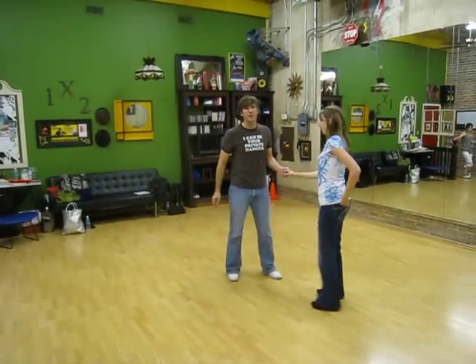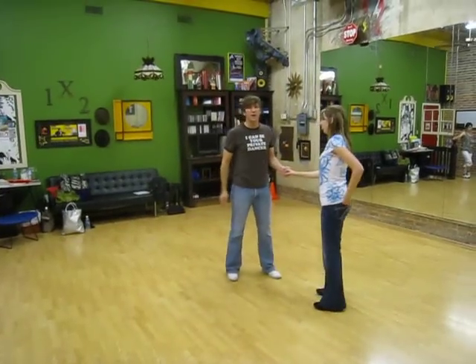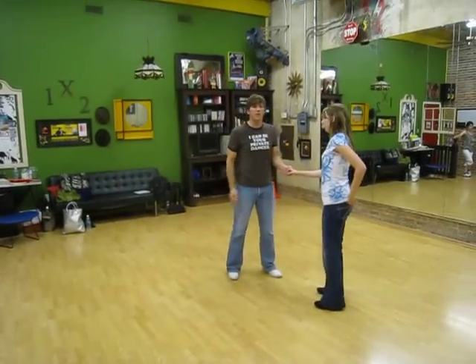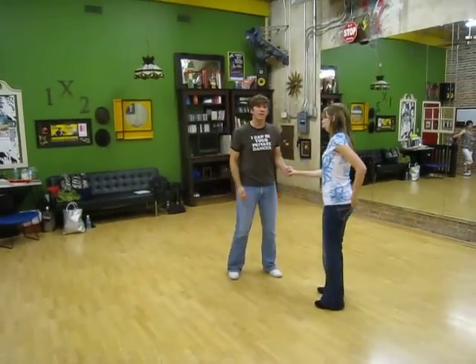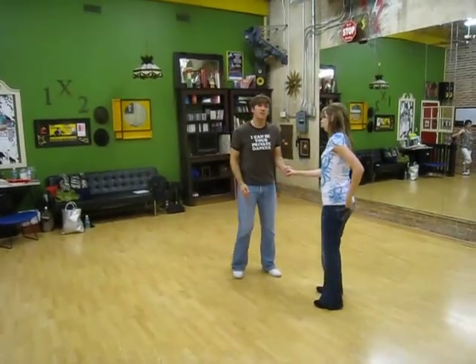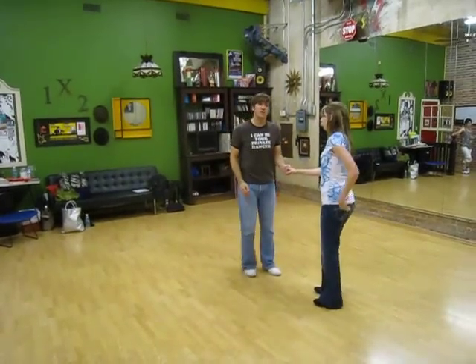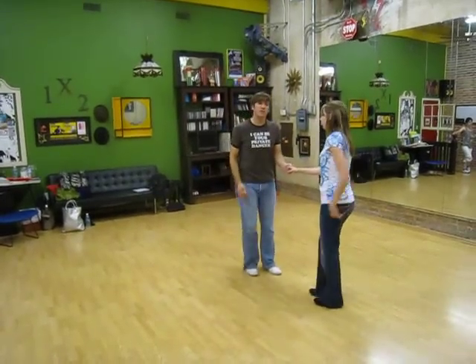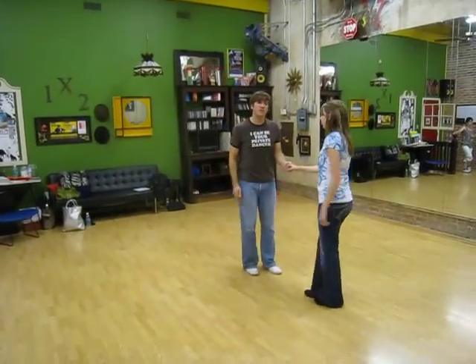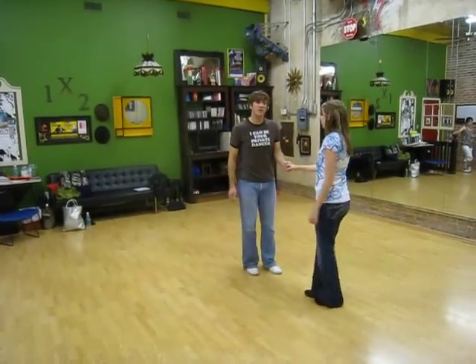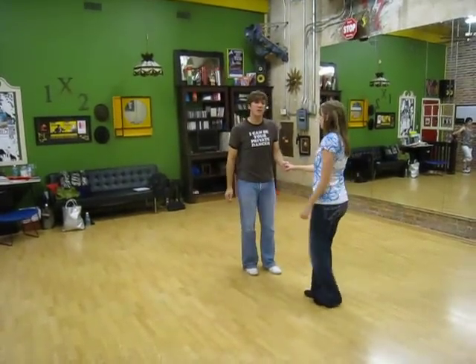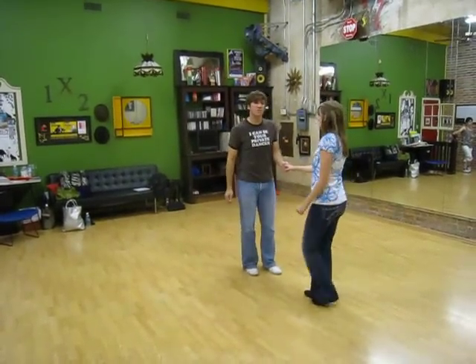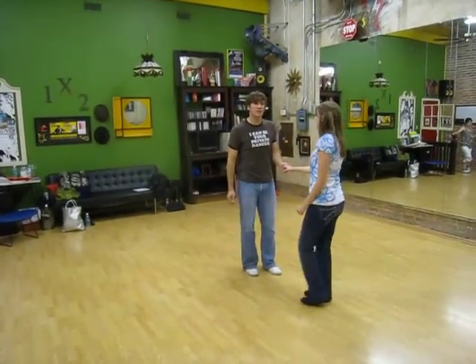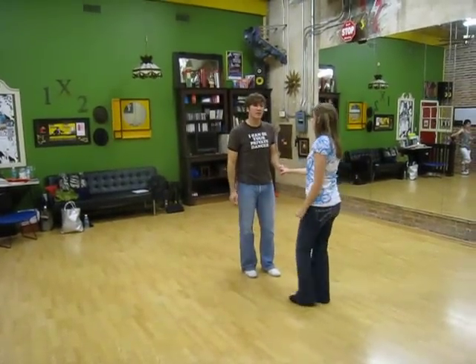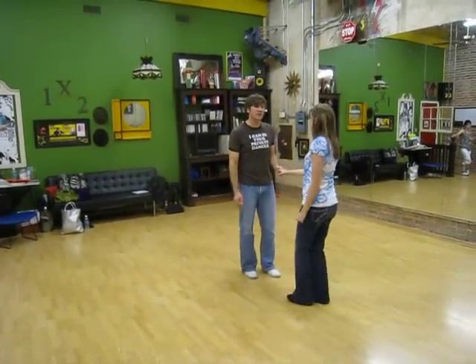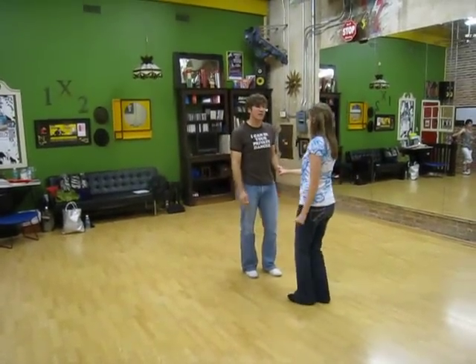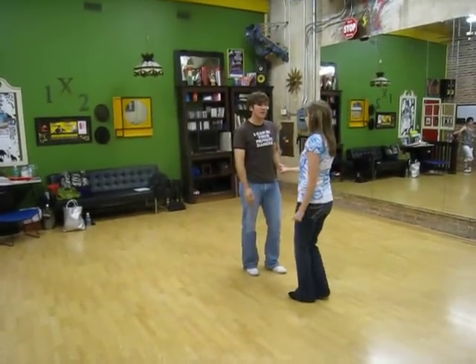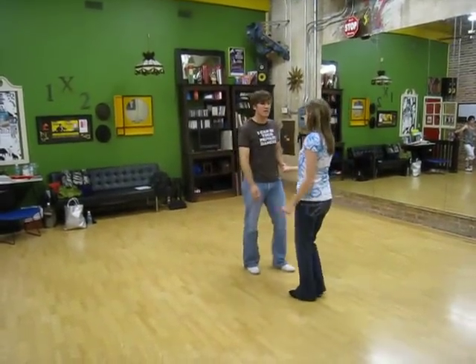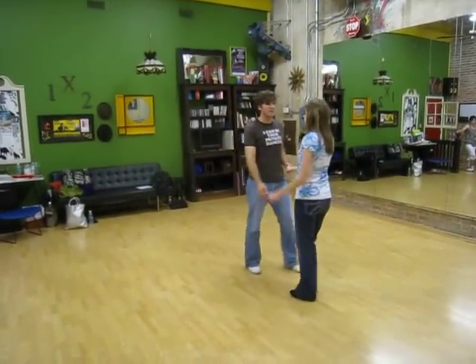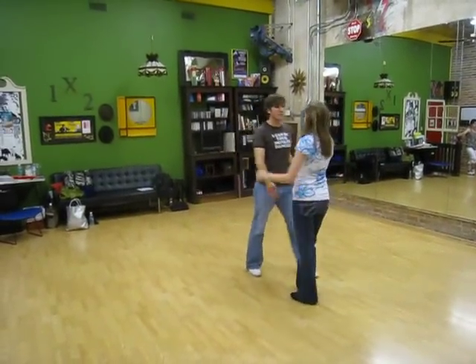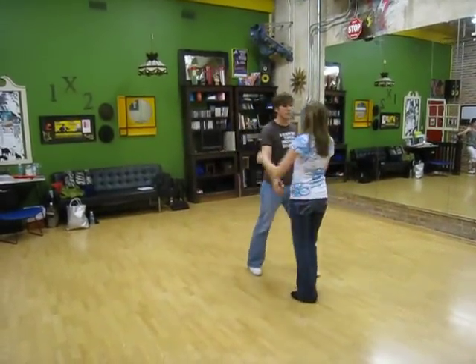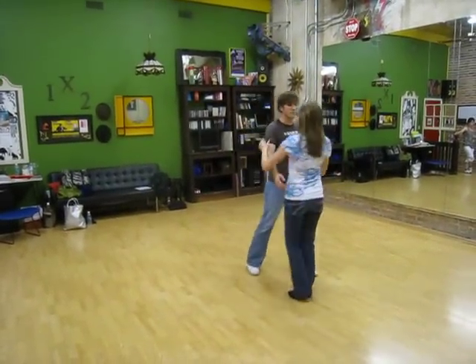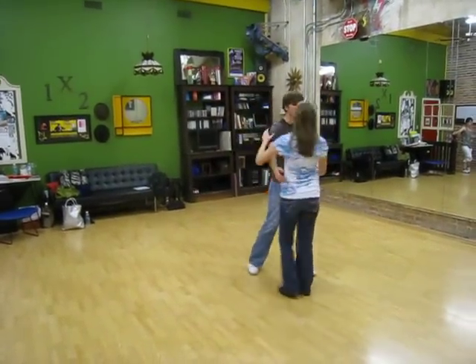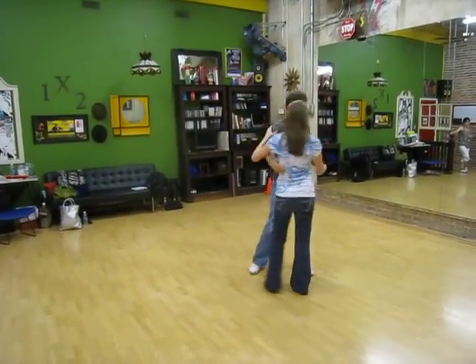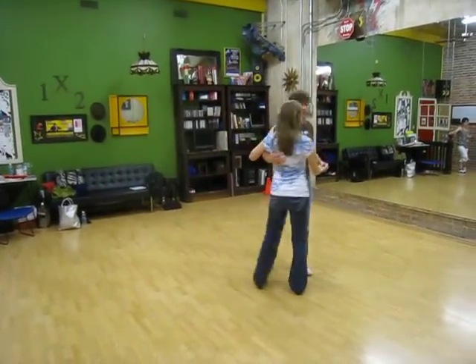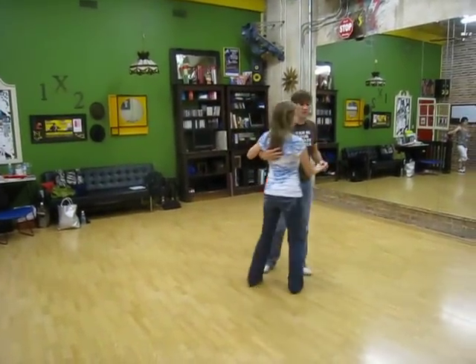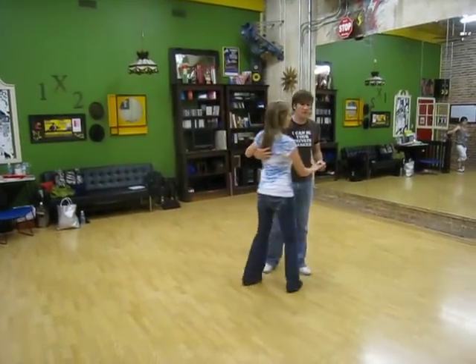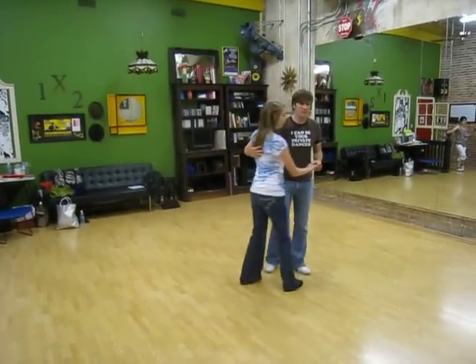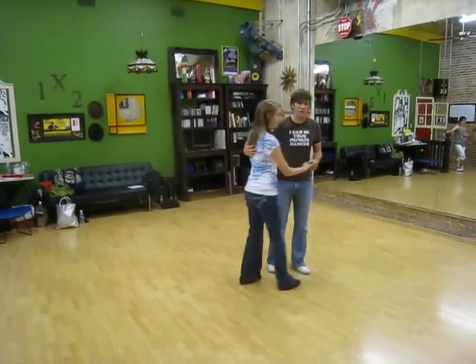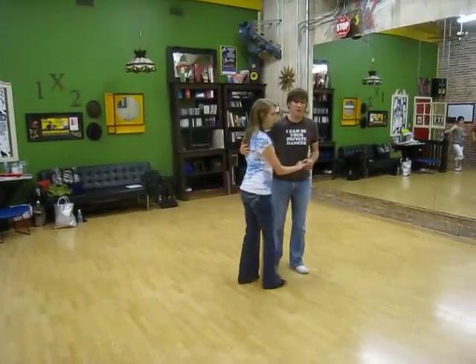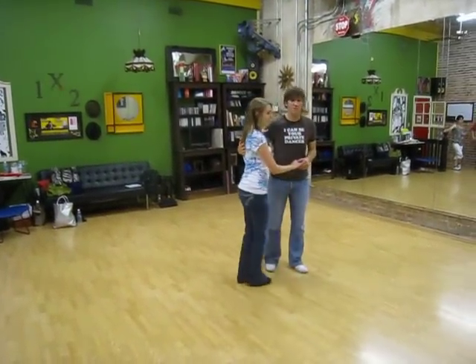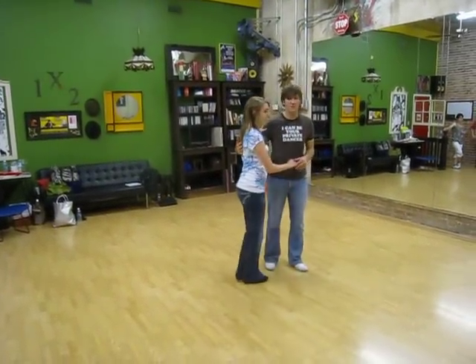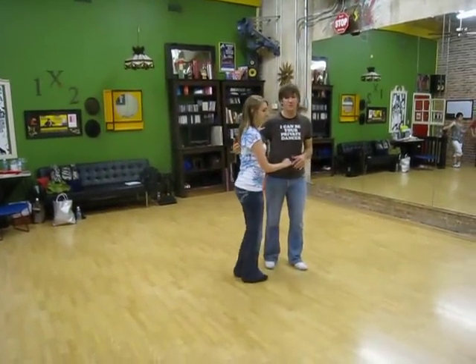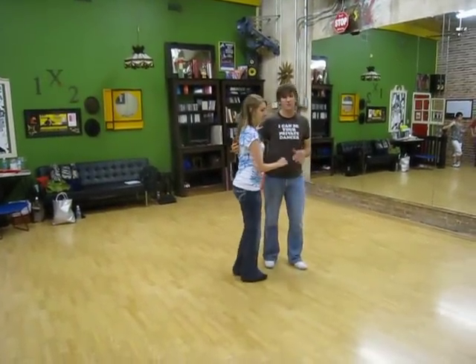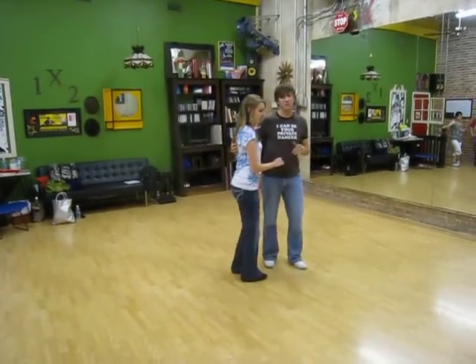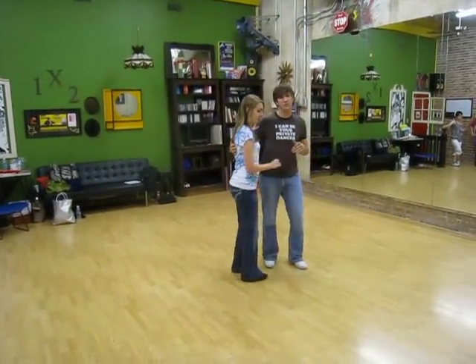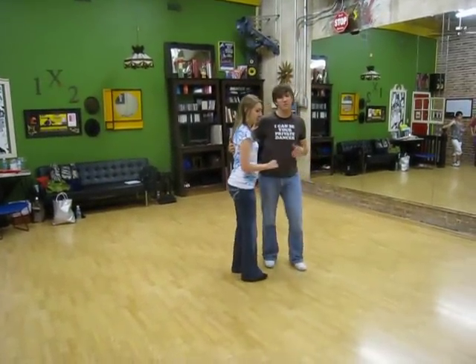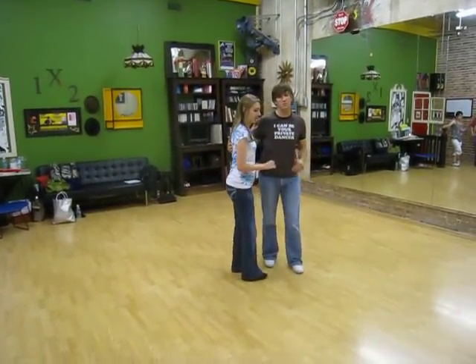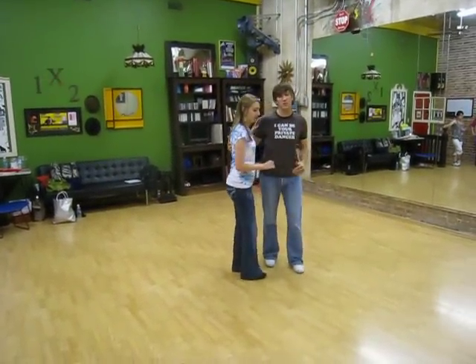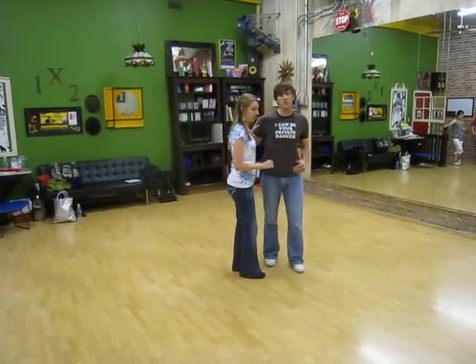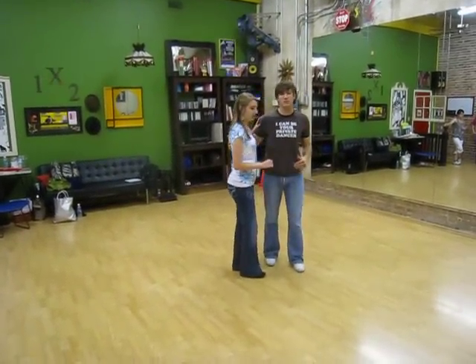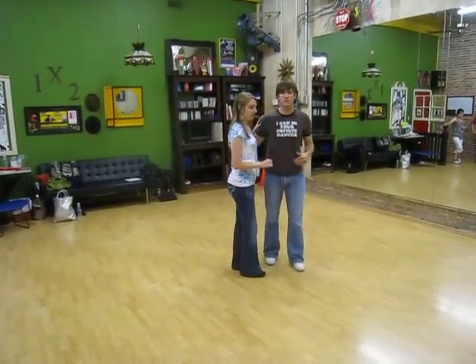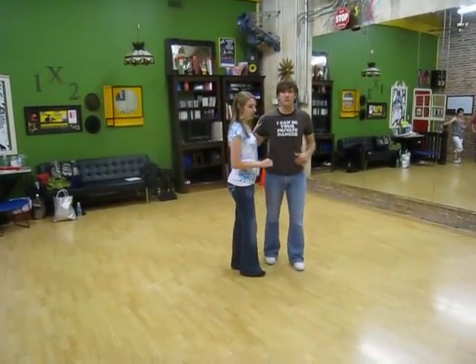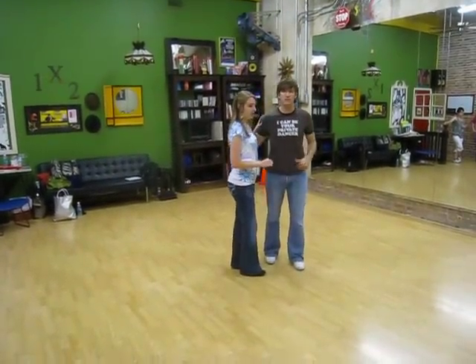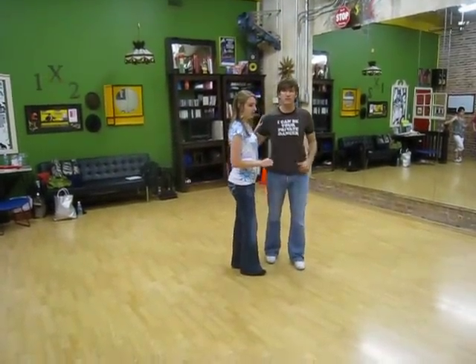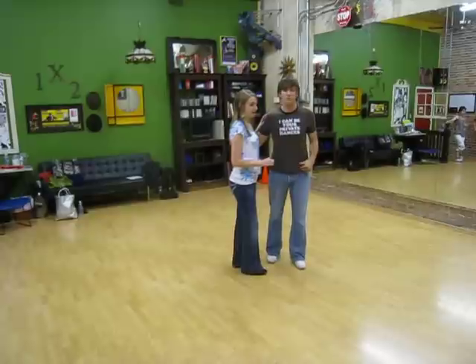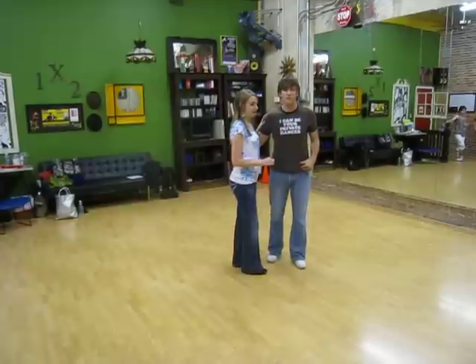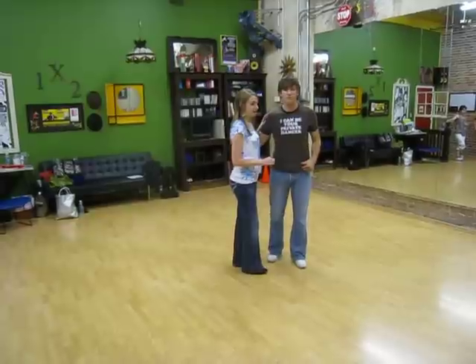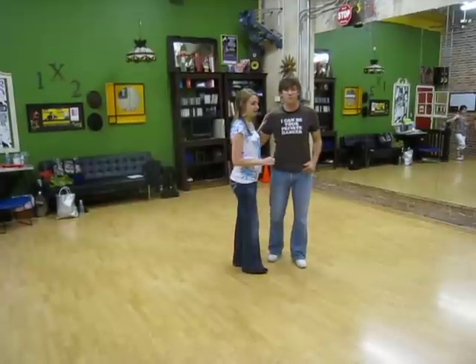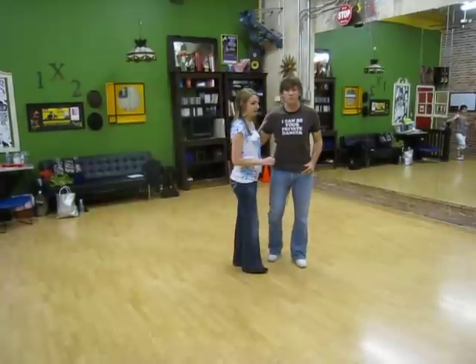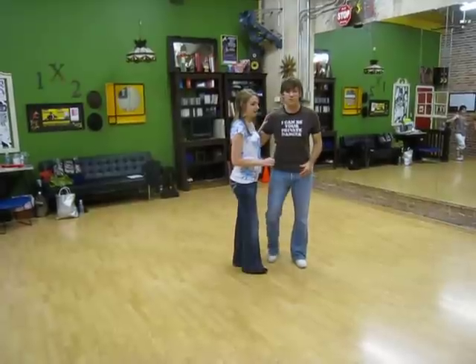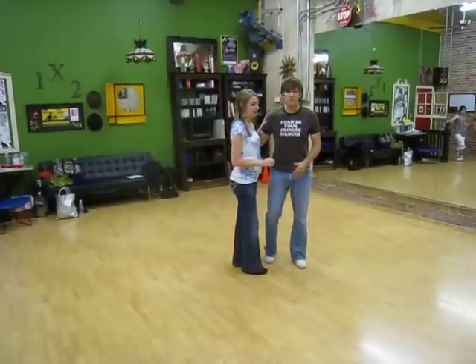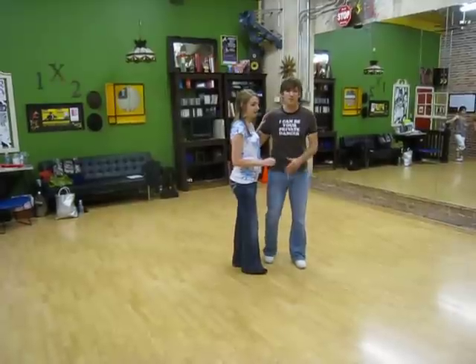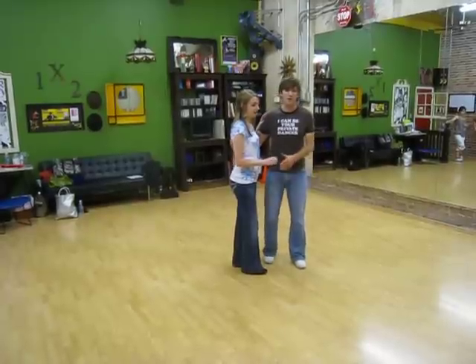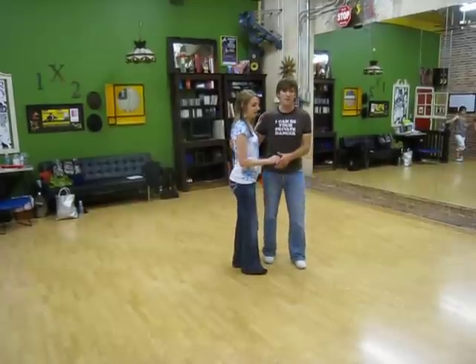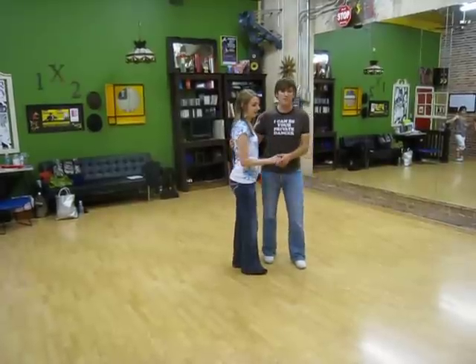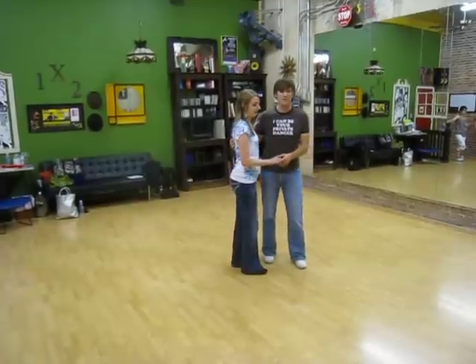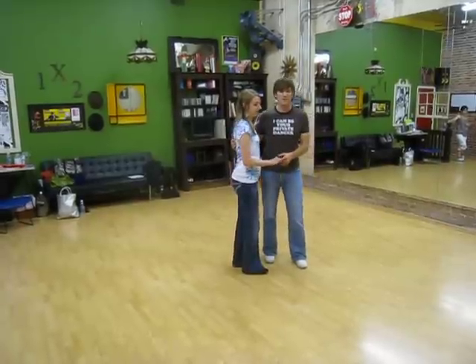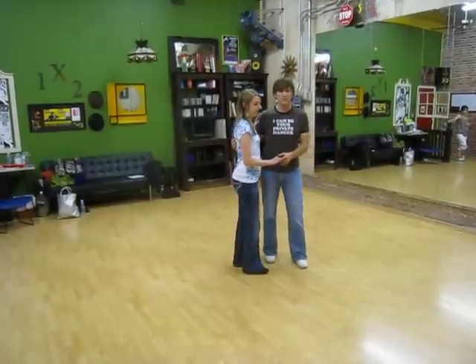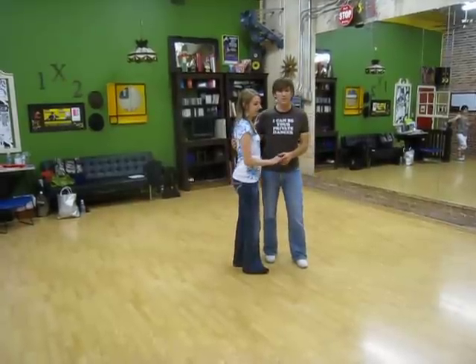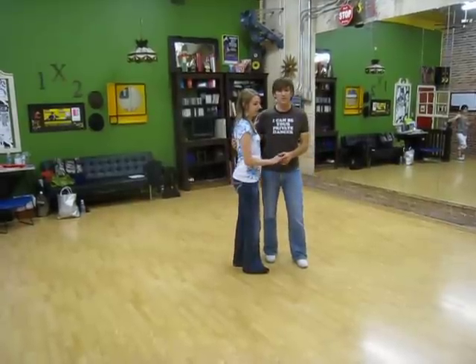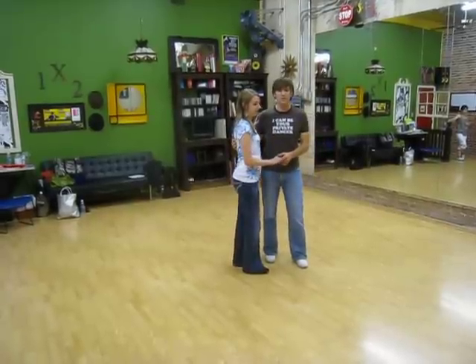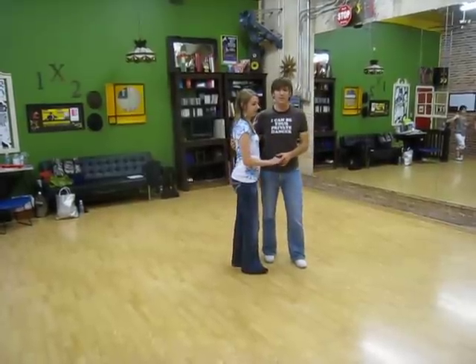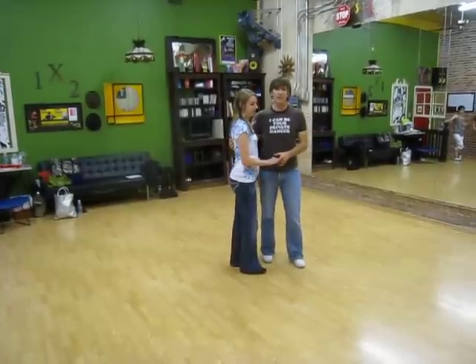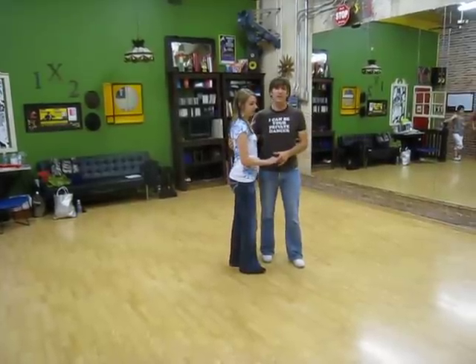Okay, so in our beginner class, we just talked about our basic rhythm: 1, 2, 3, and 4, 5, 6, 7, and 8.